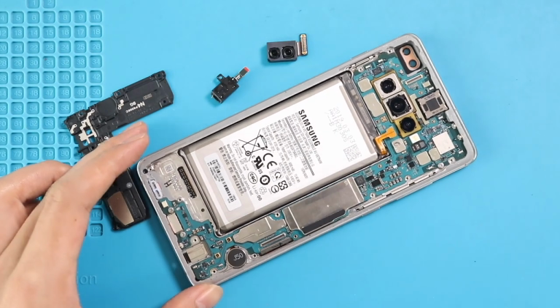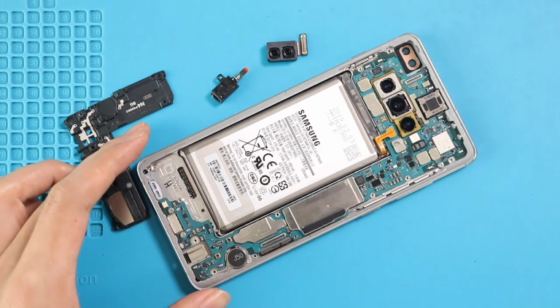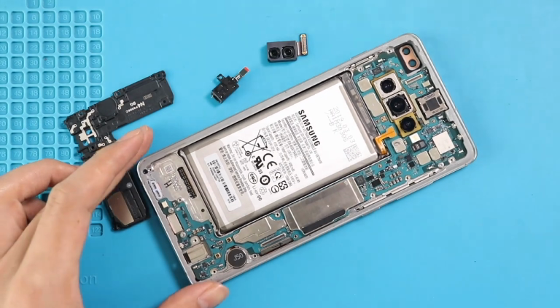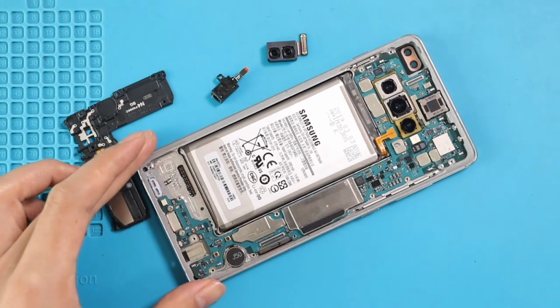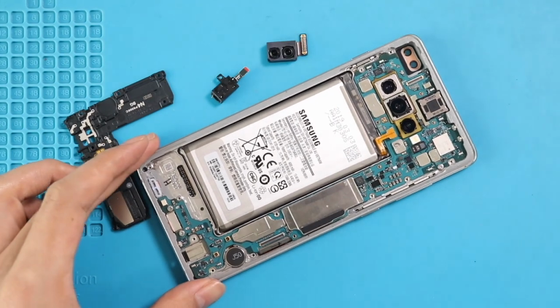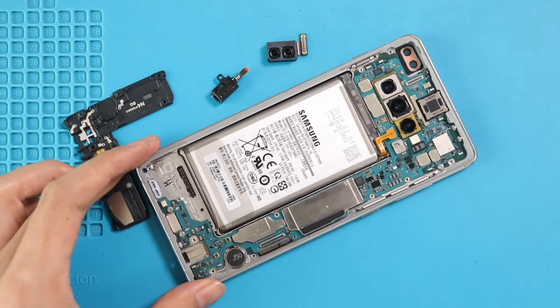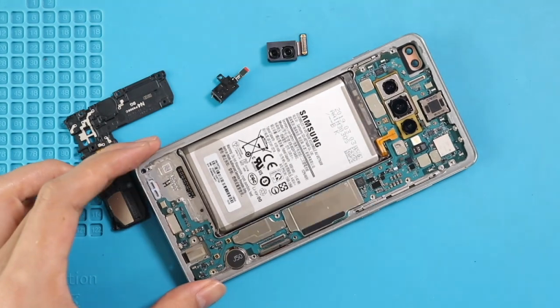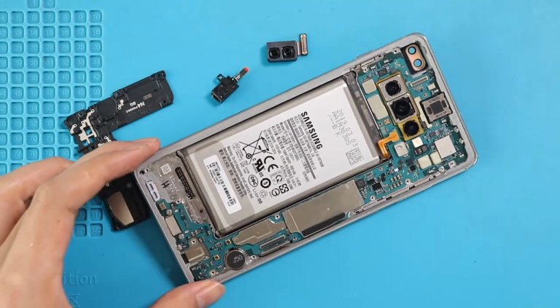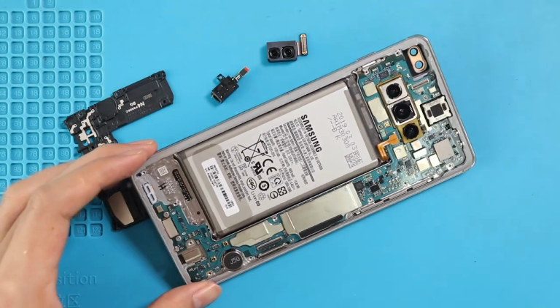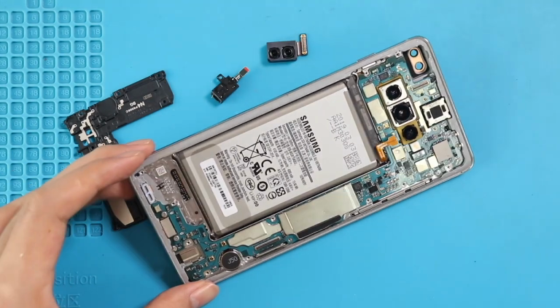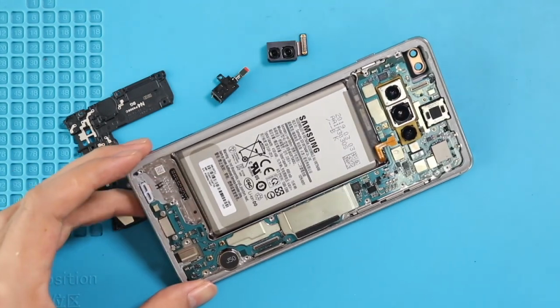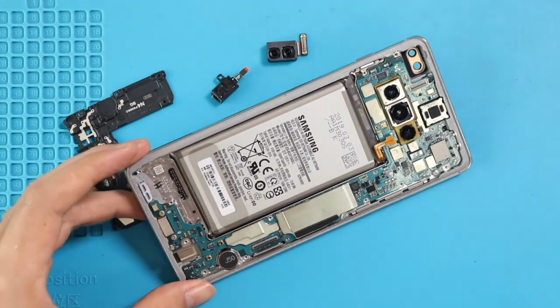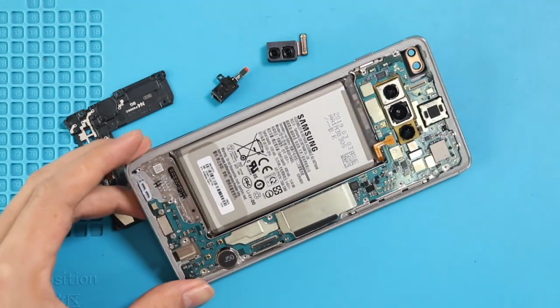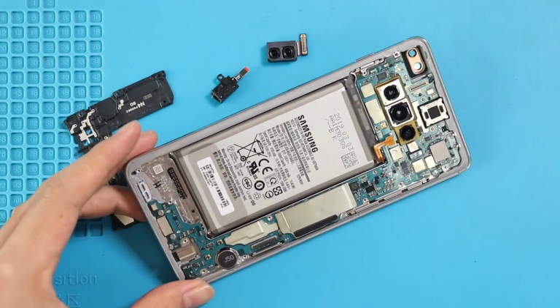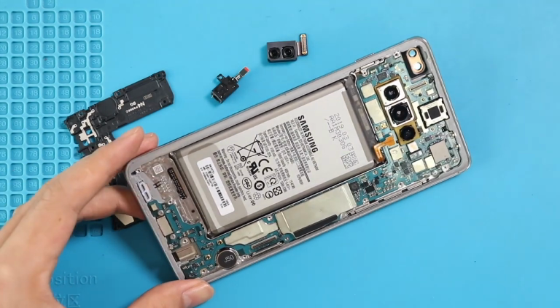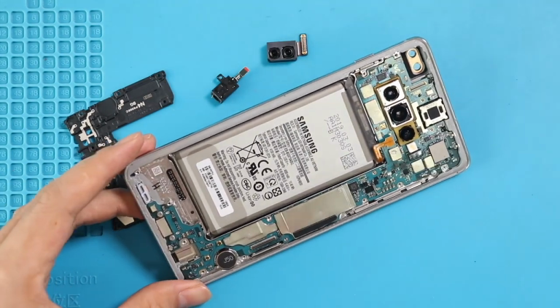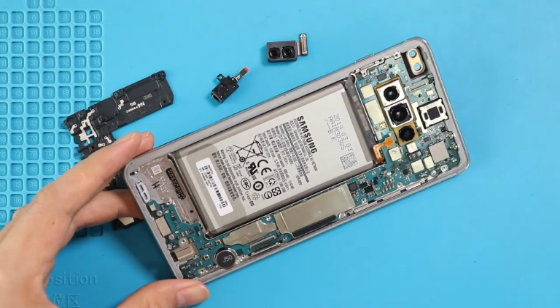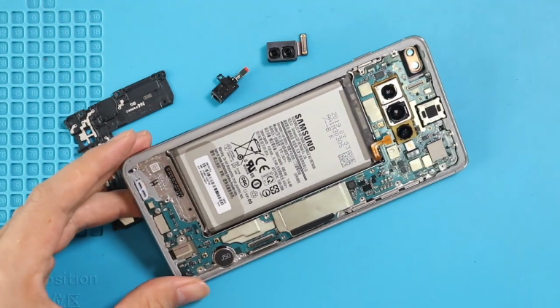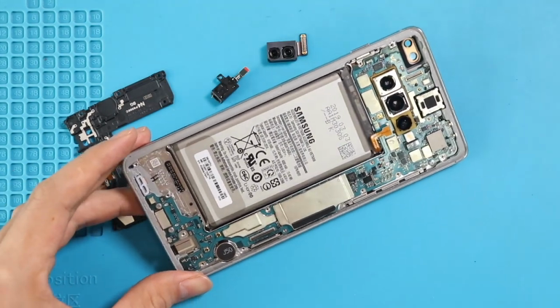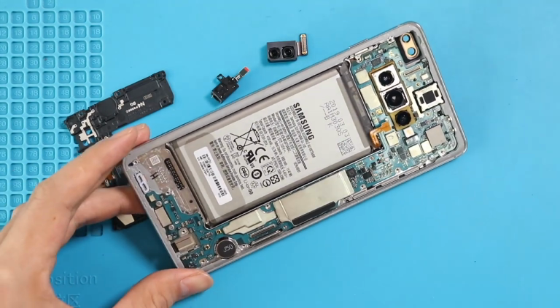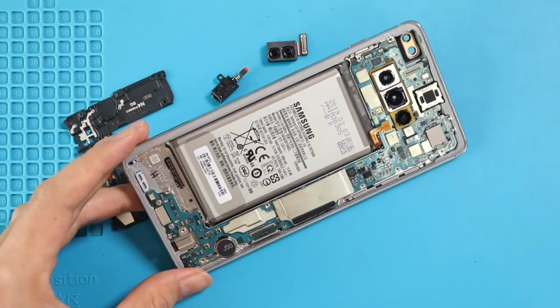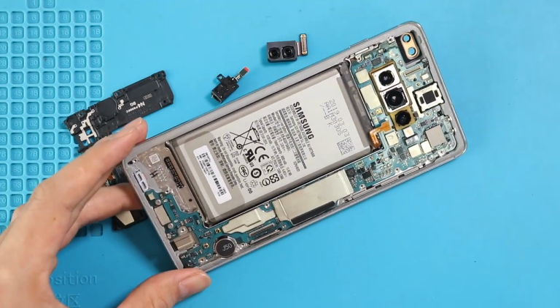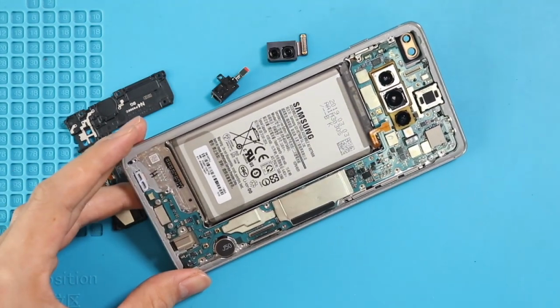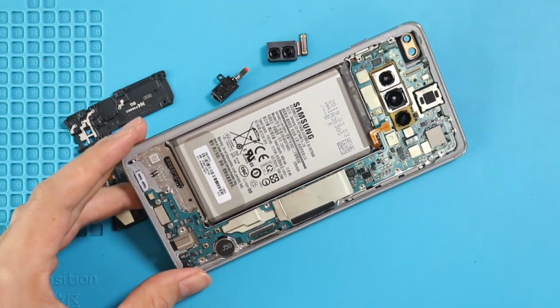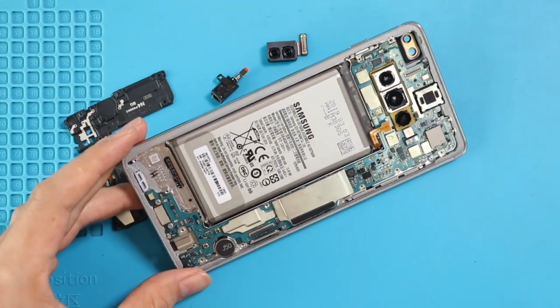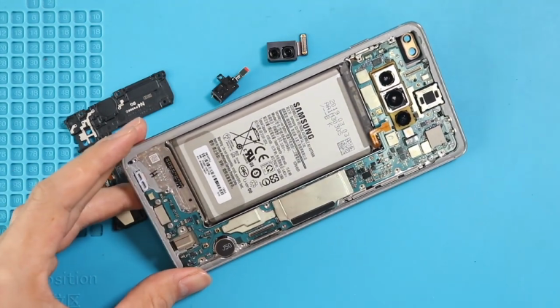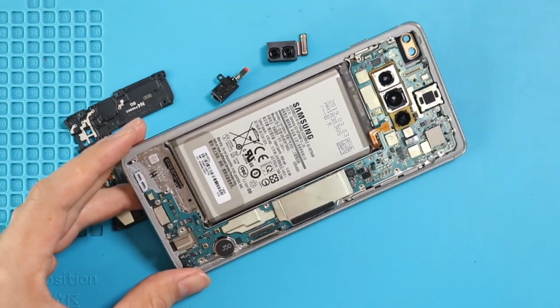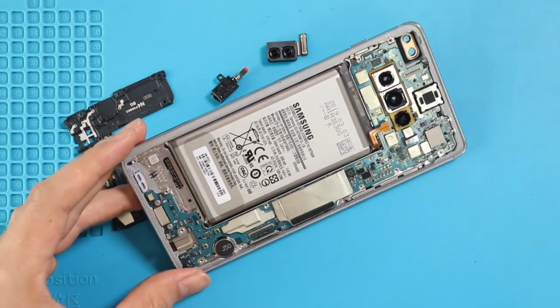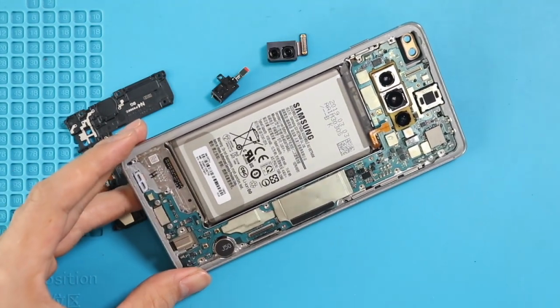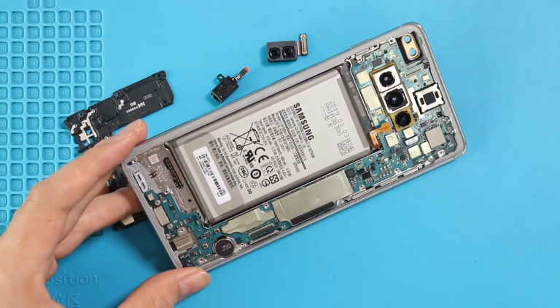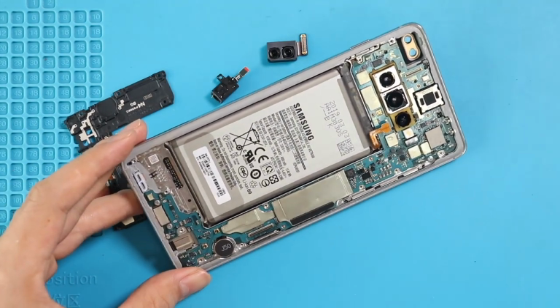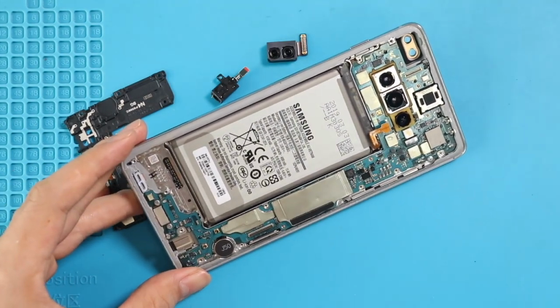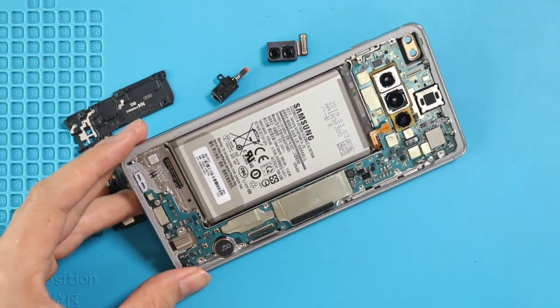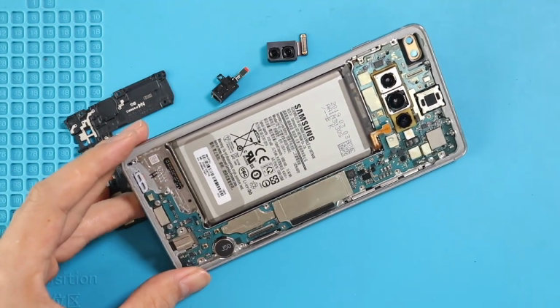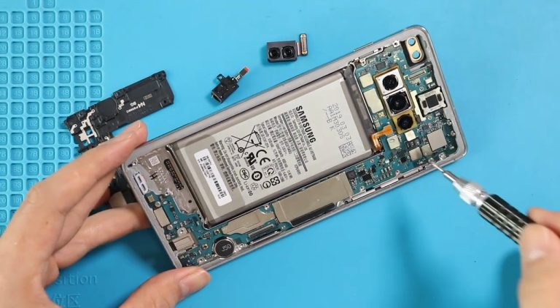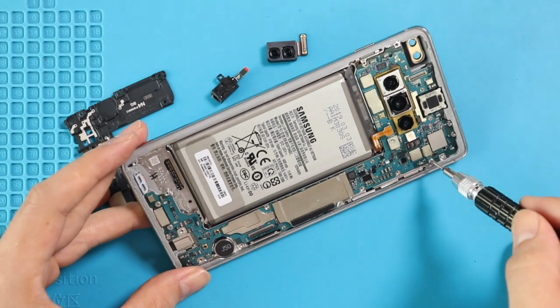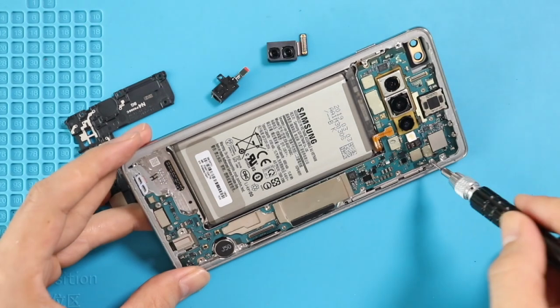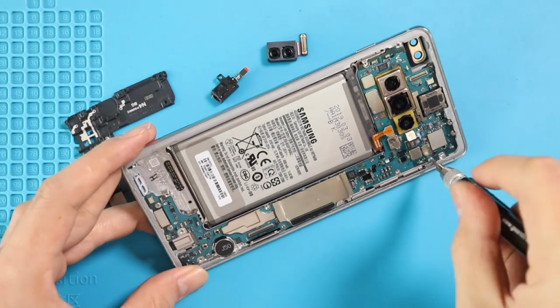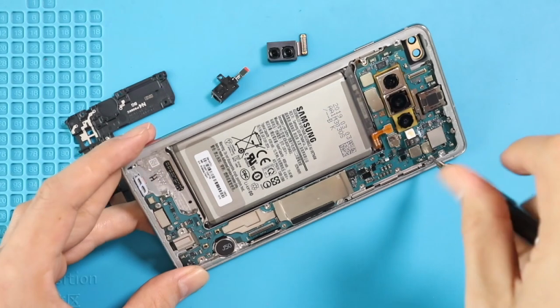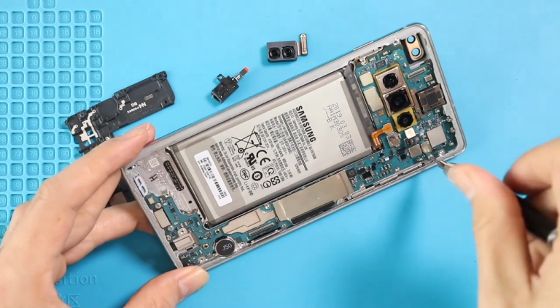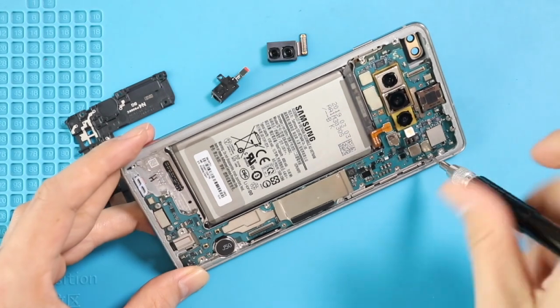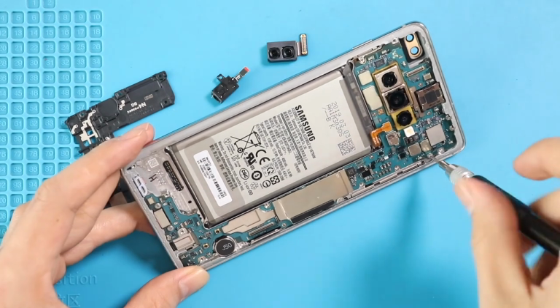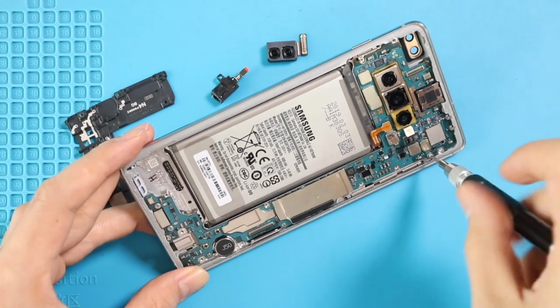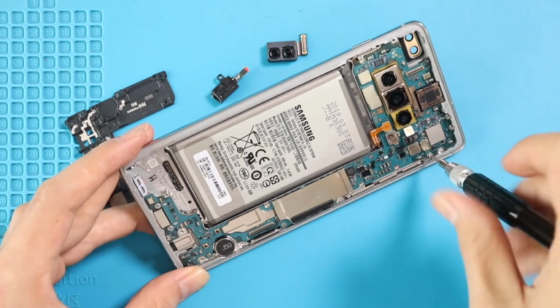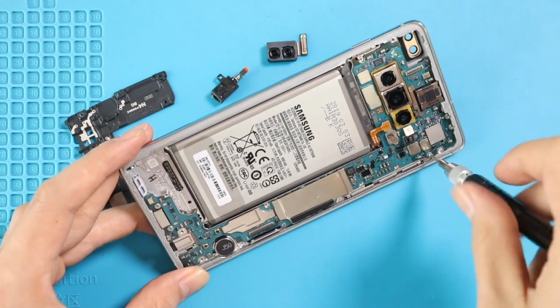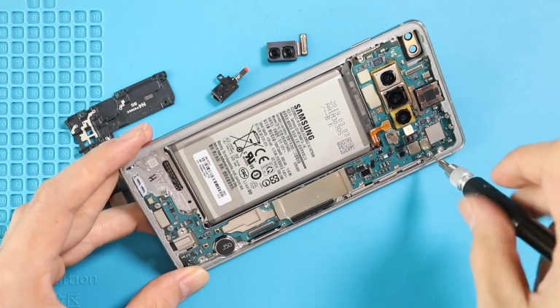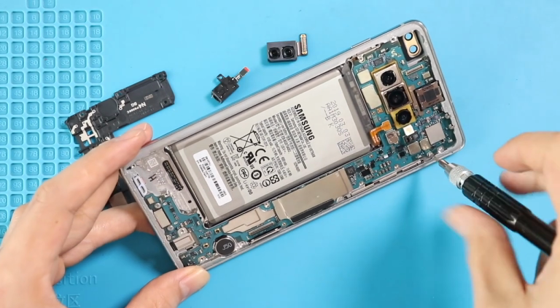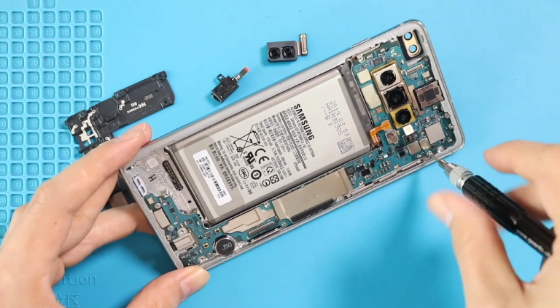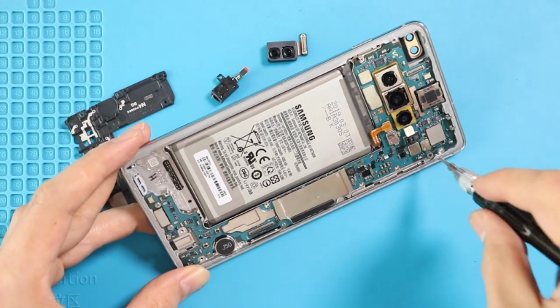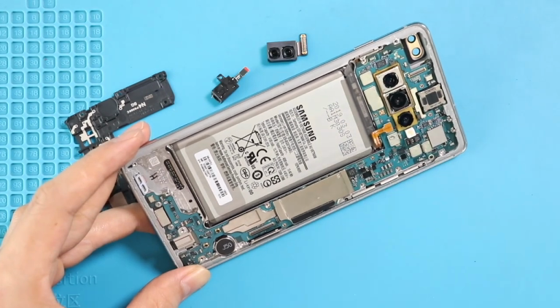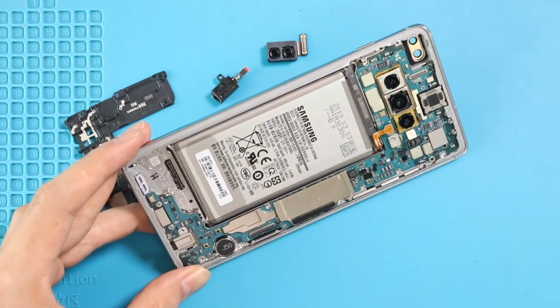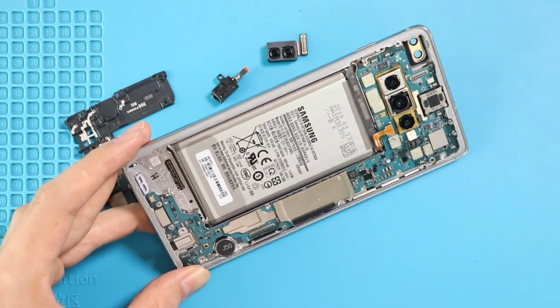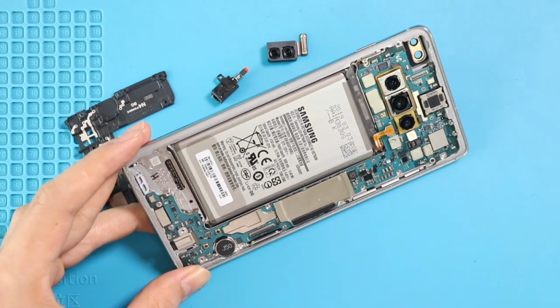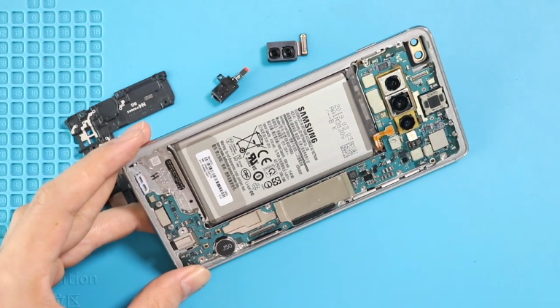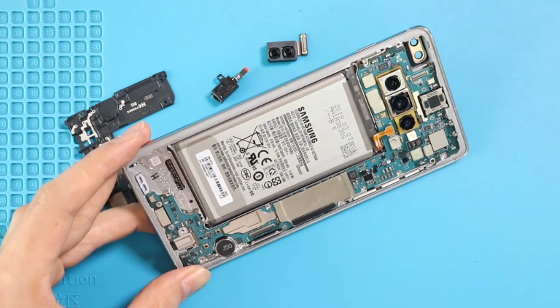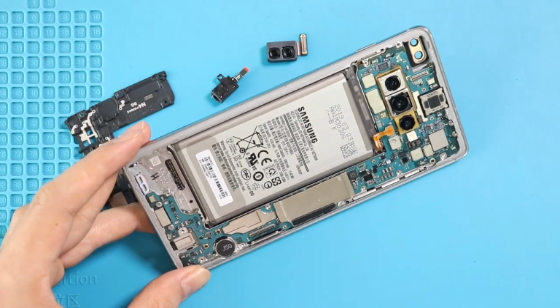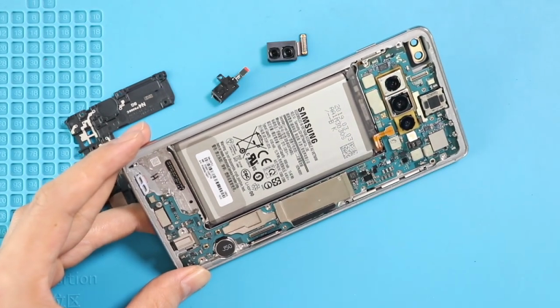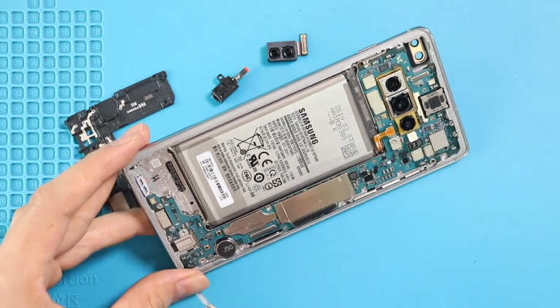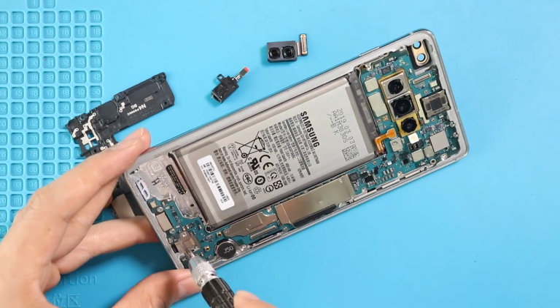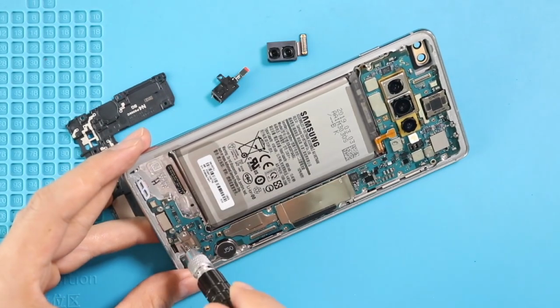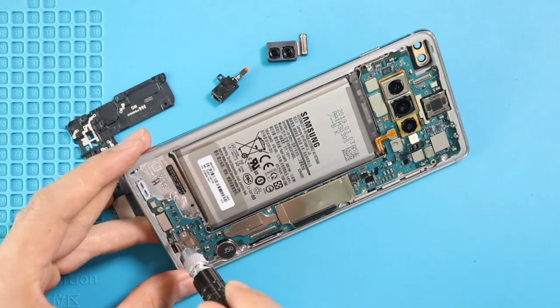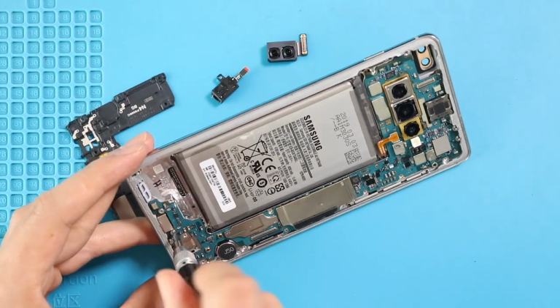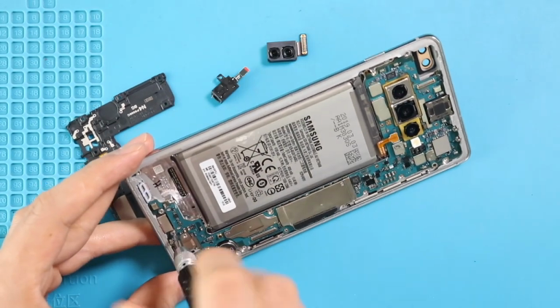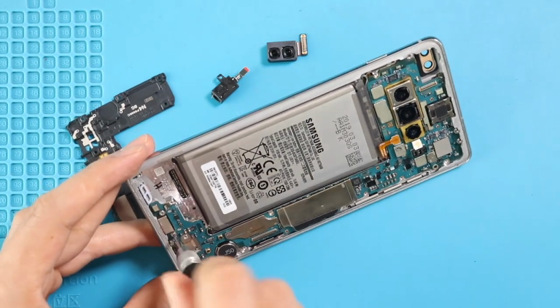Next, take out the logic board by undoing three screws — one on the top and two around the charger port — and then gently lift the board.